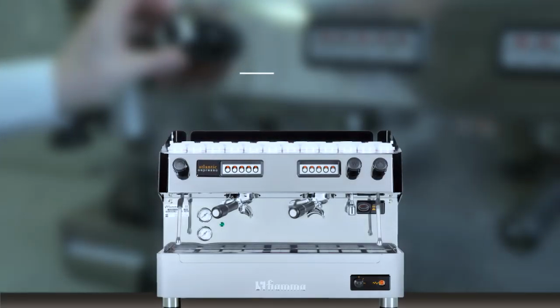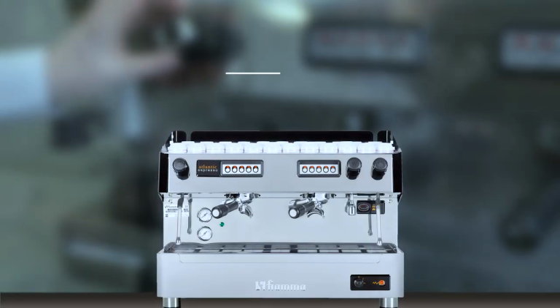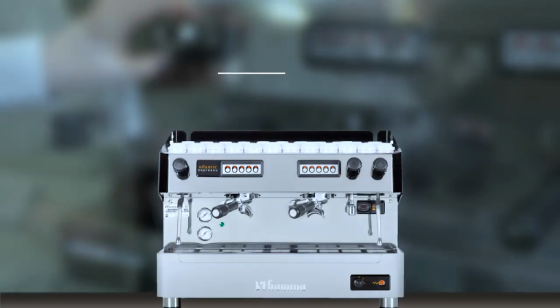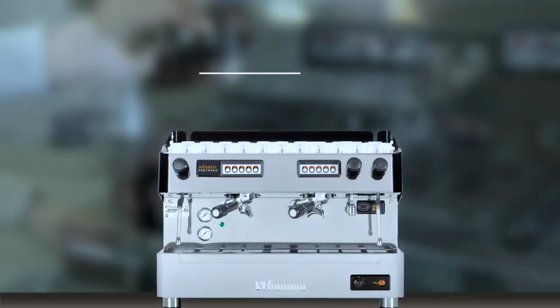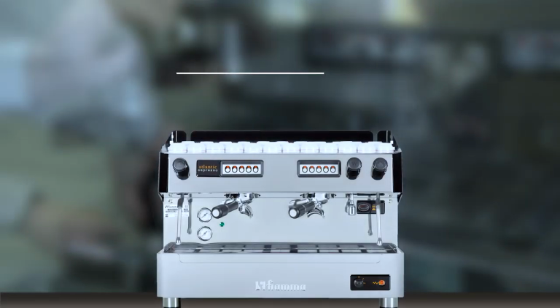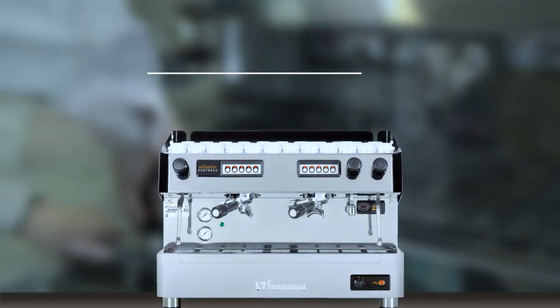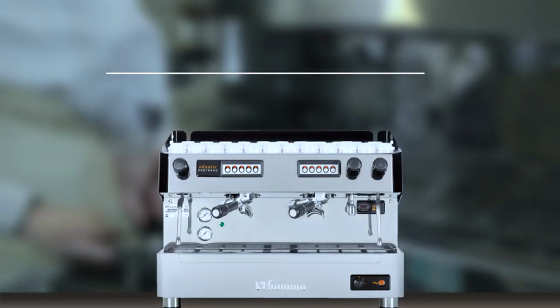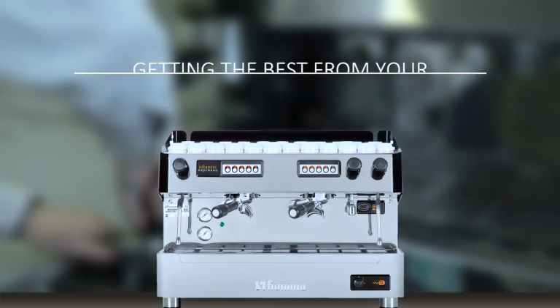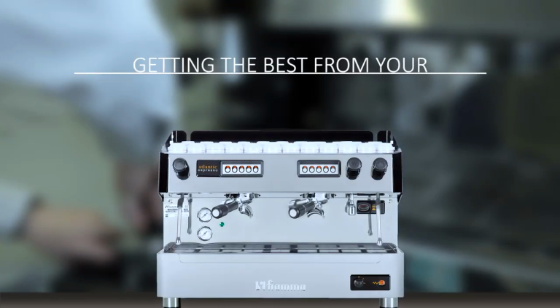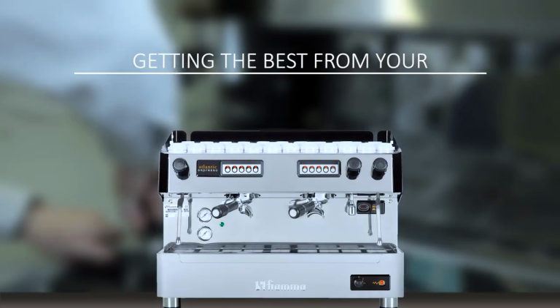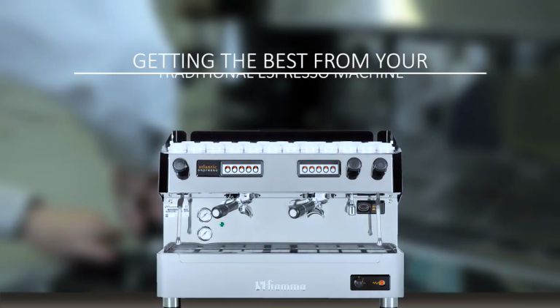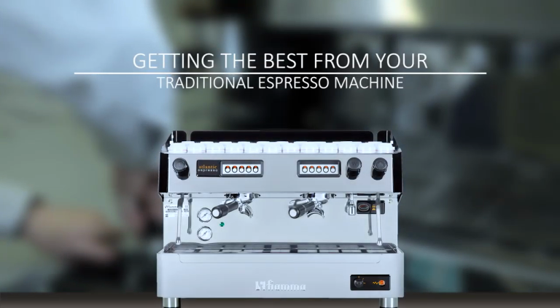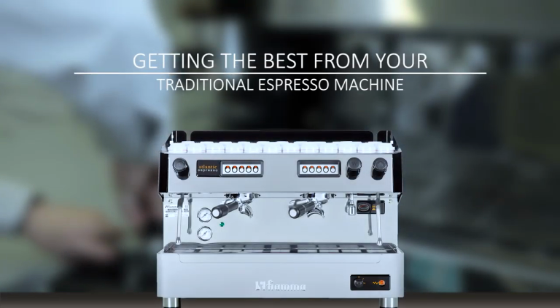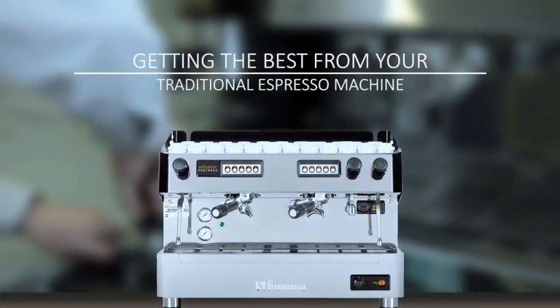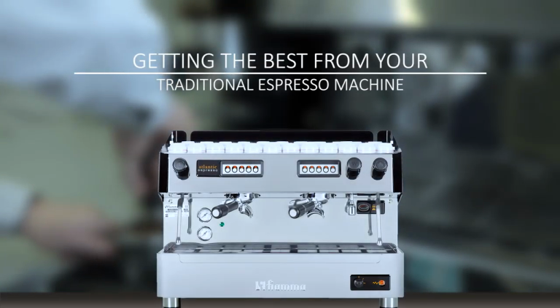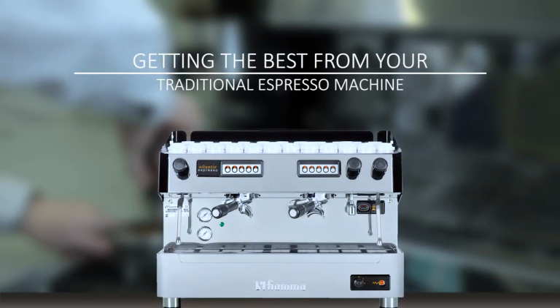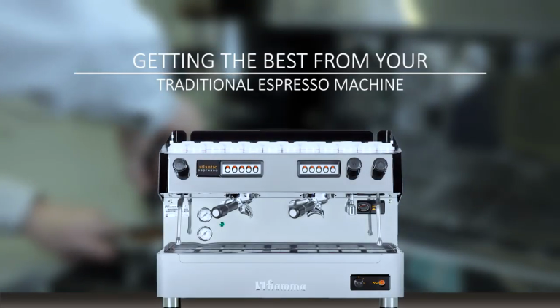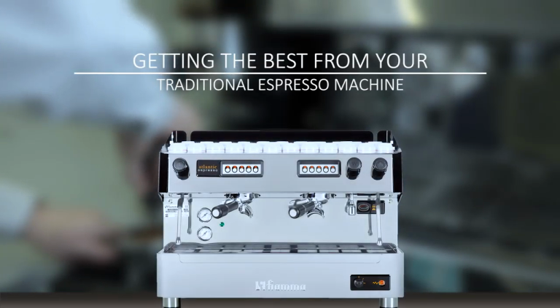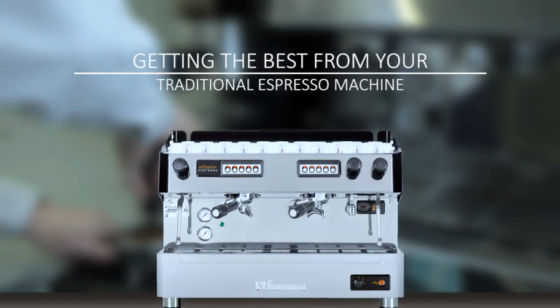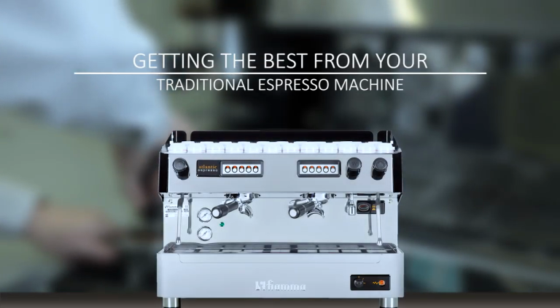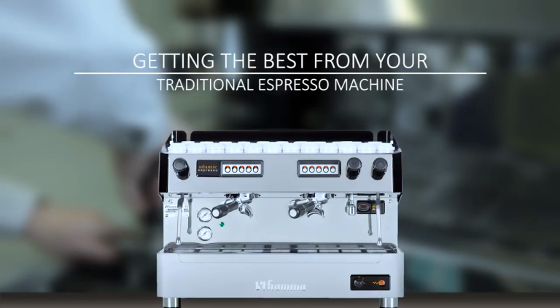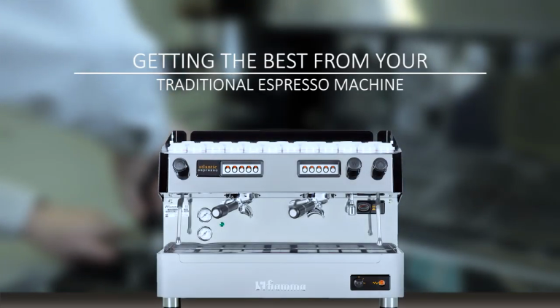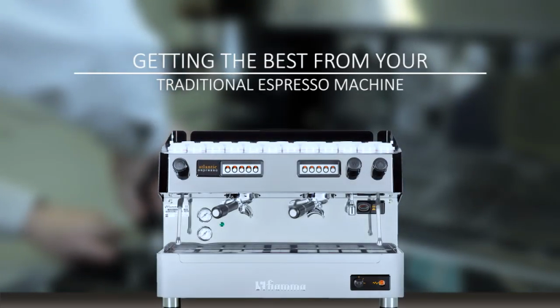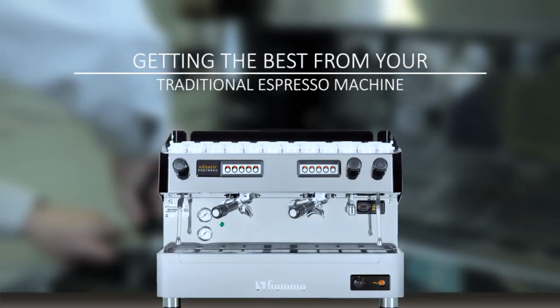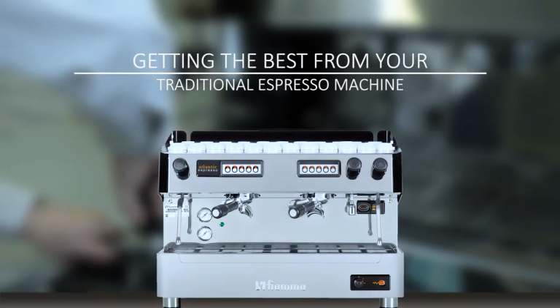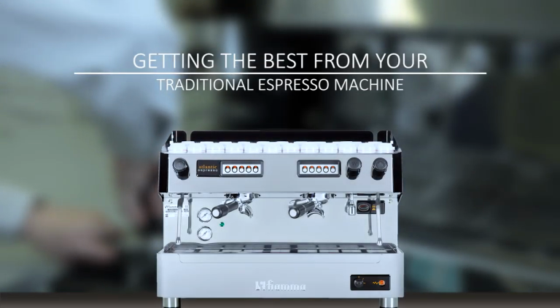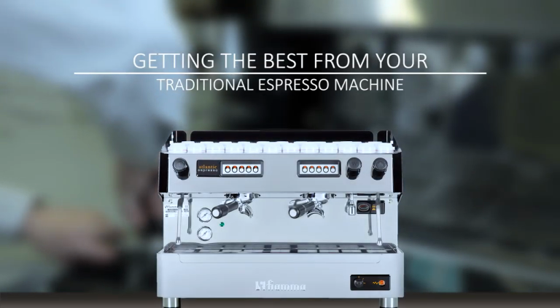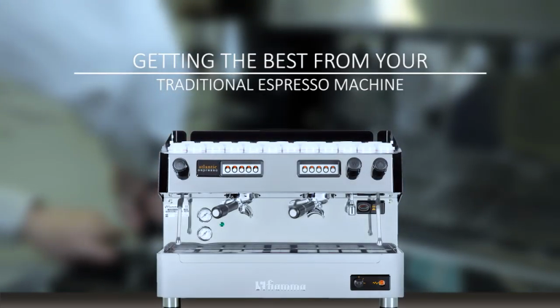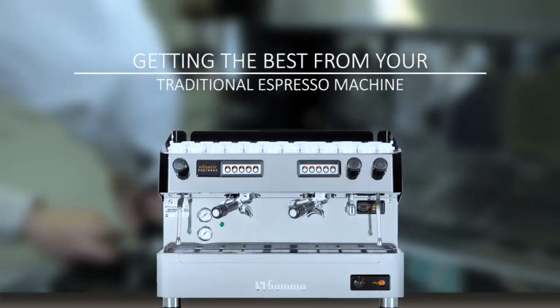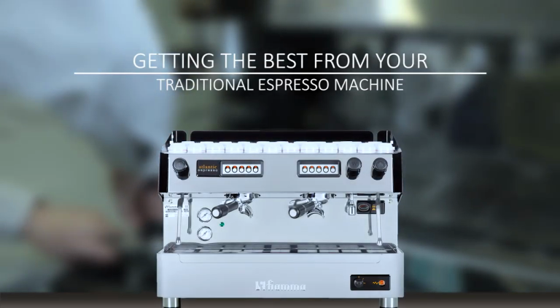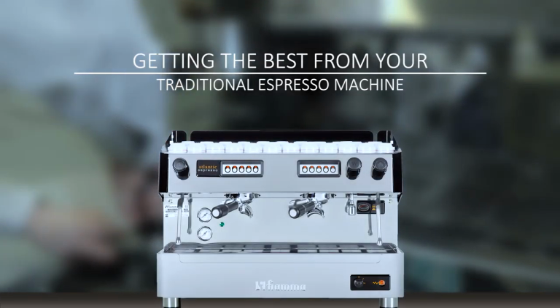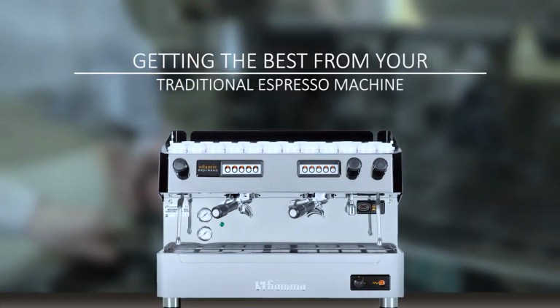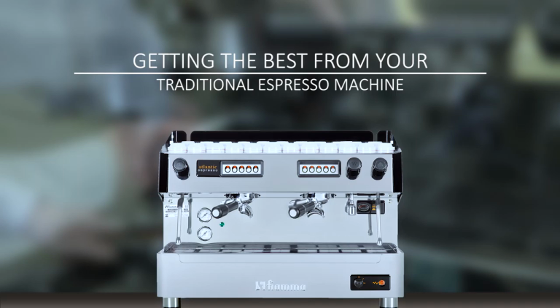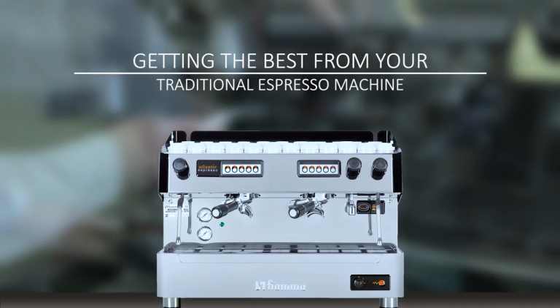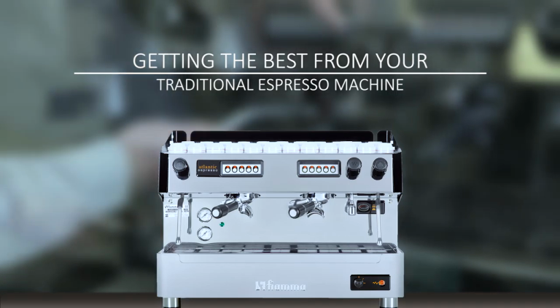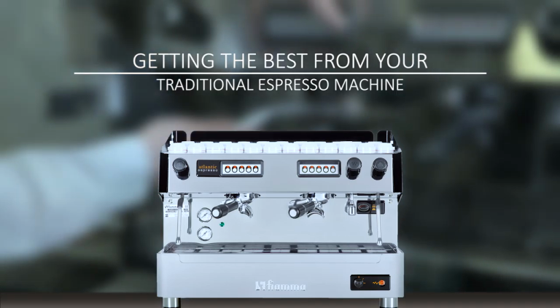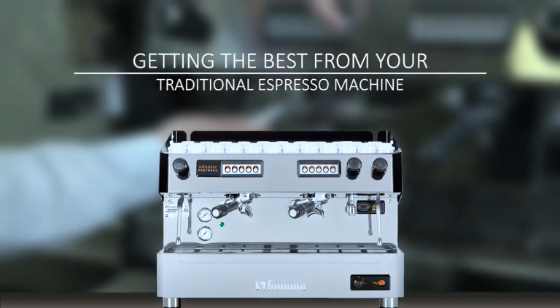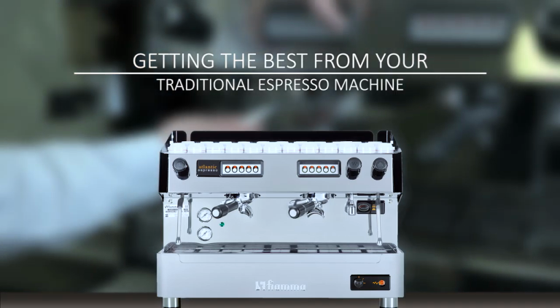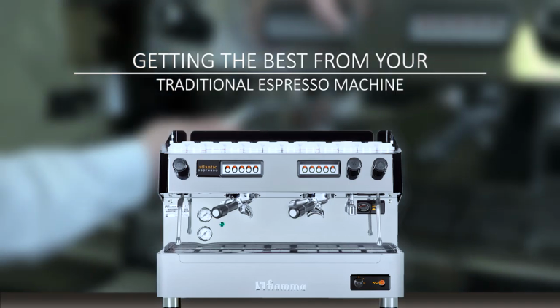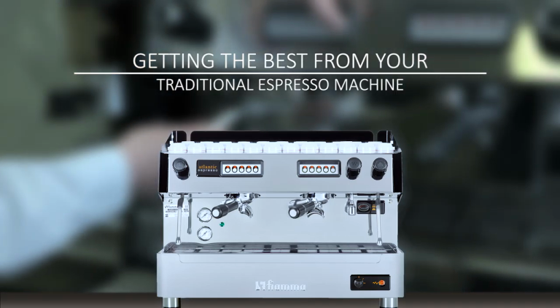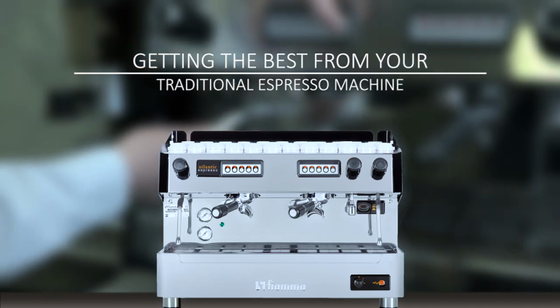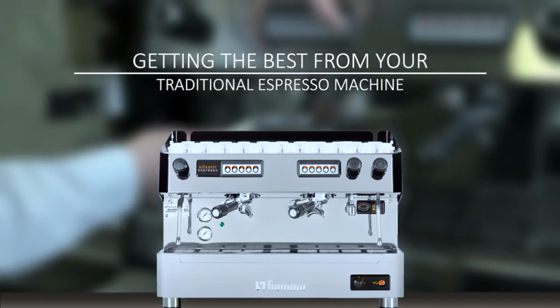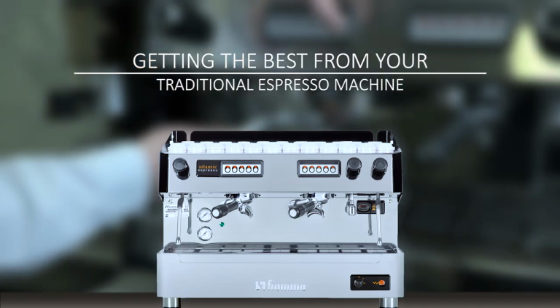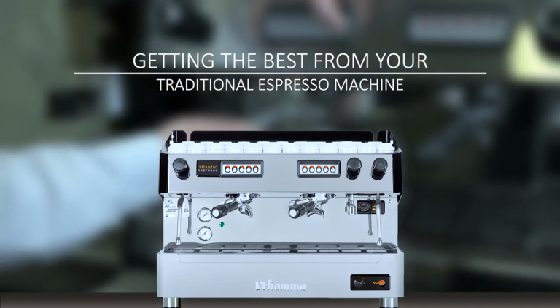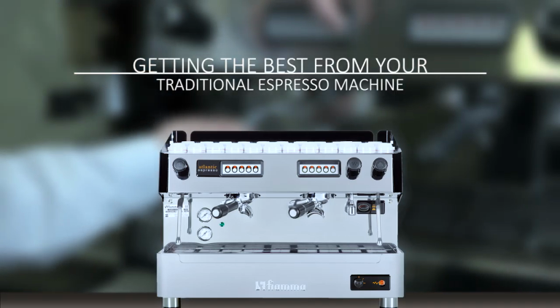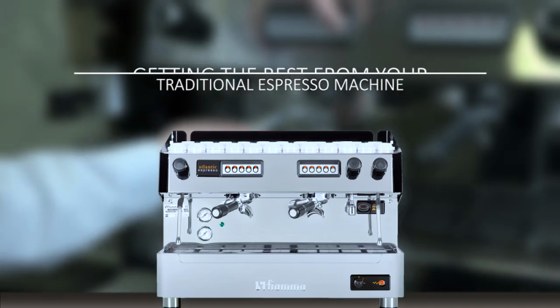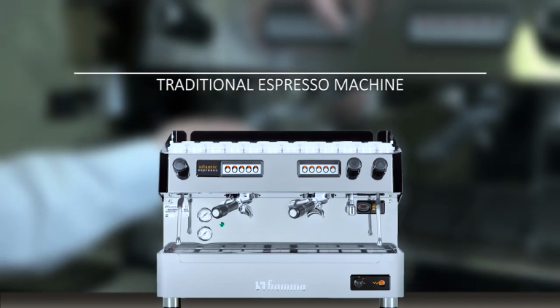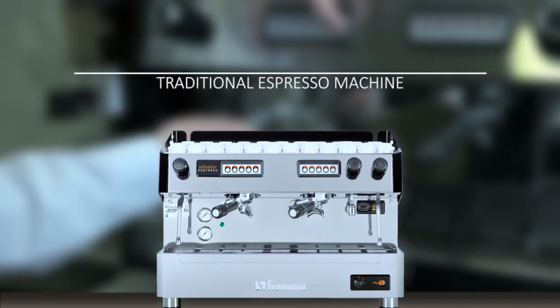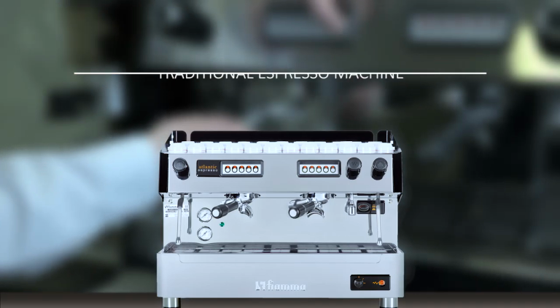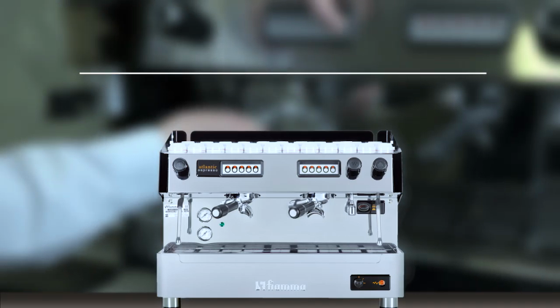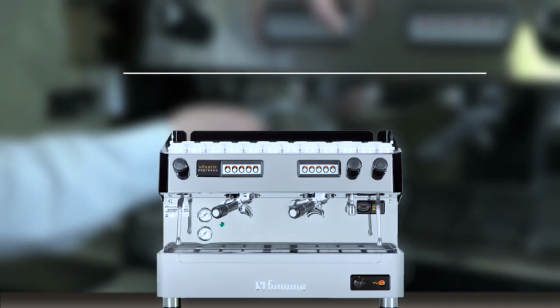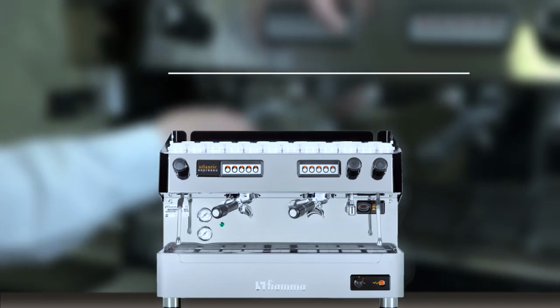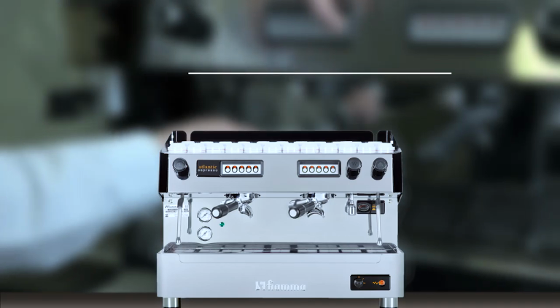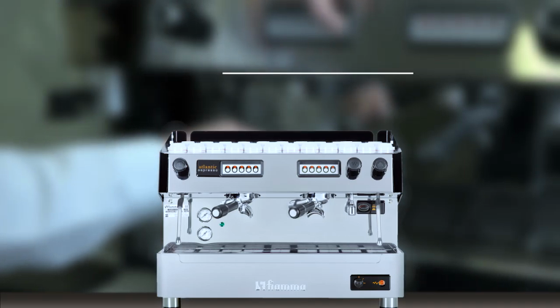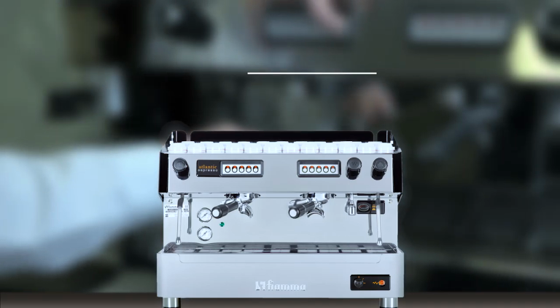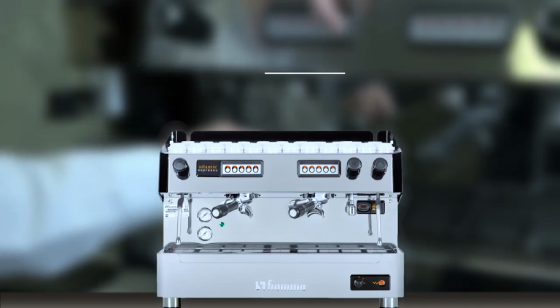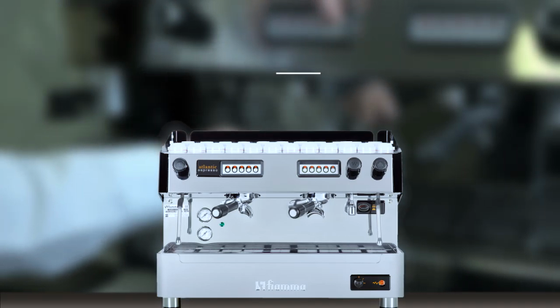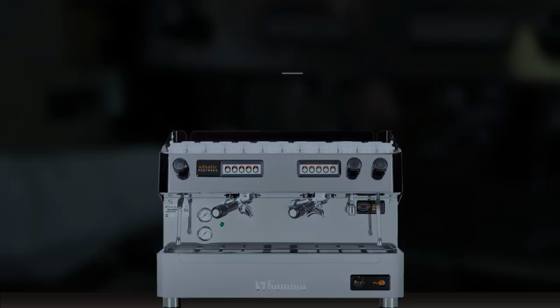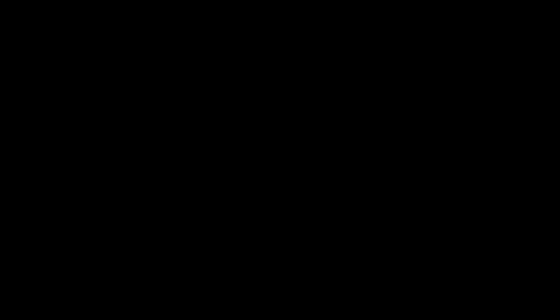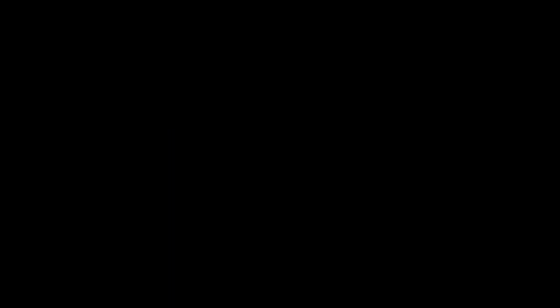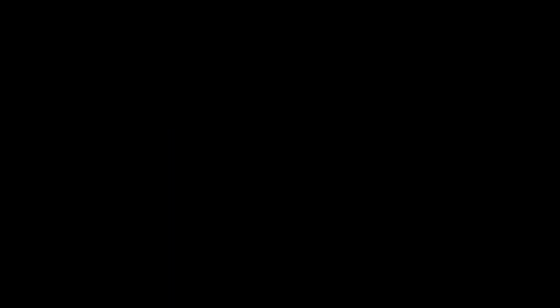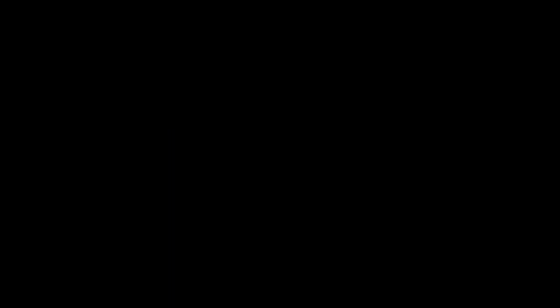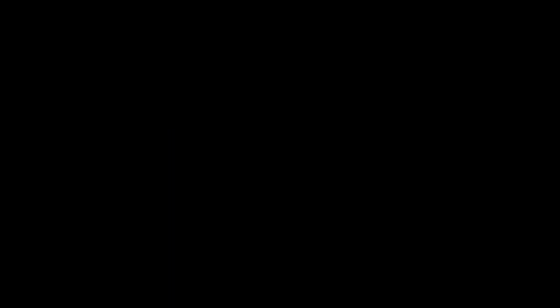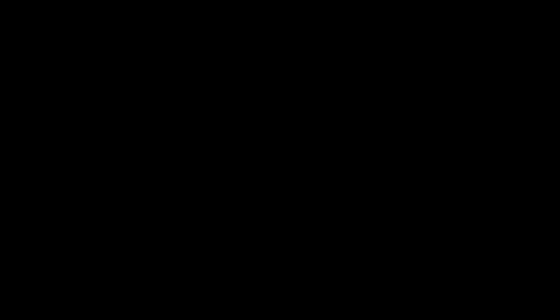In this short film, we will help you get the best out of your traditional espresso machine, offering your customers the best coffee experience.